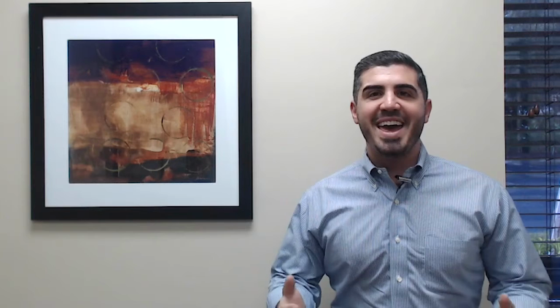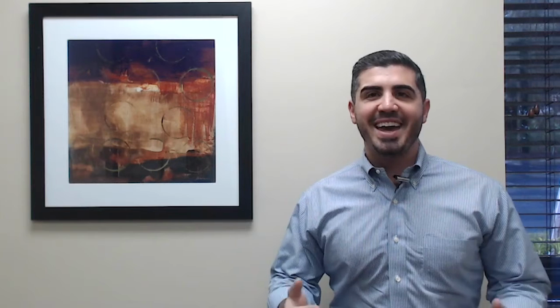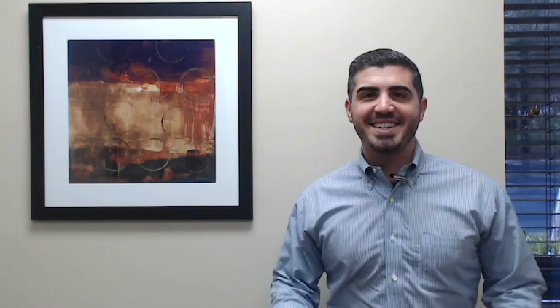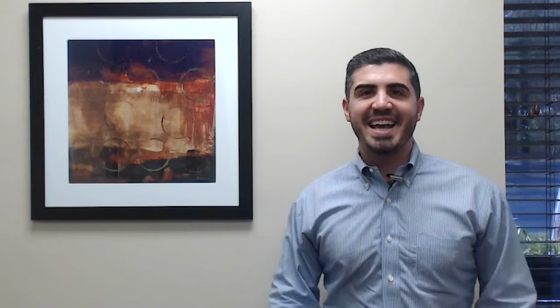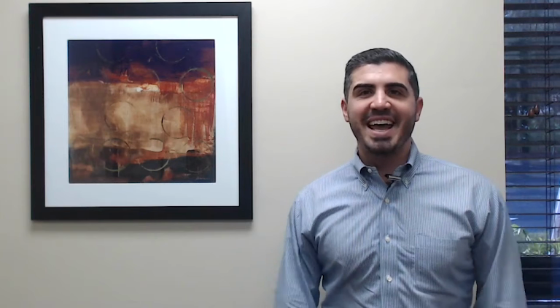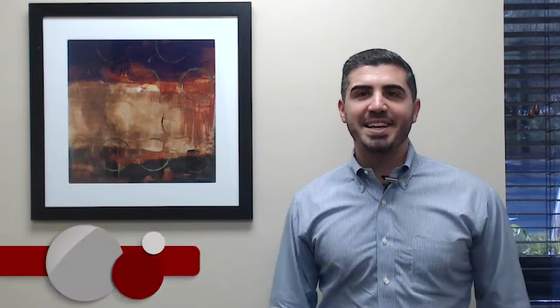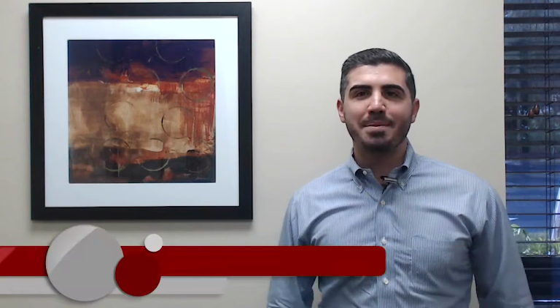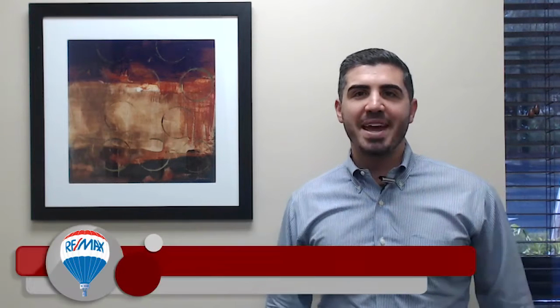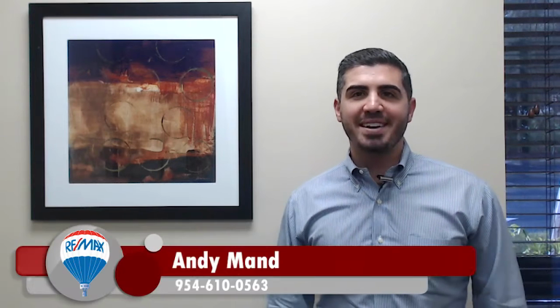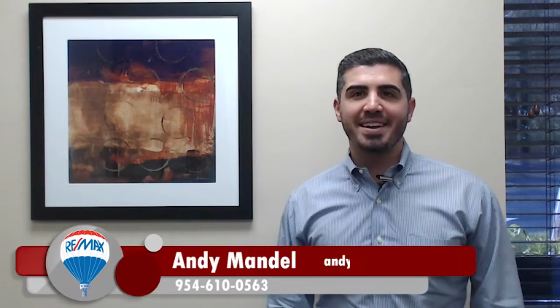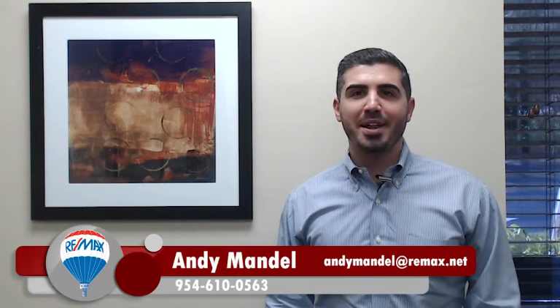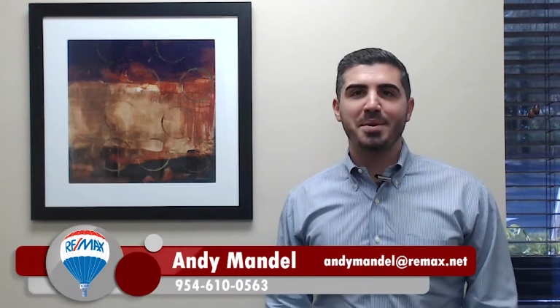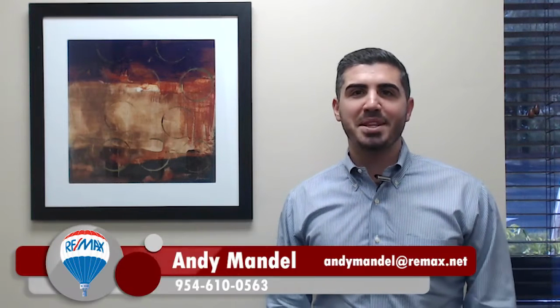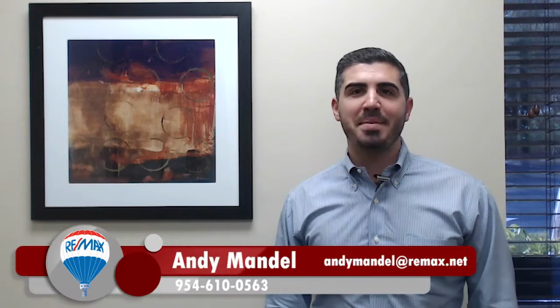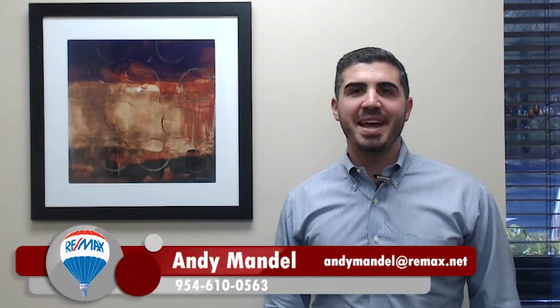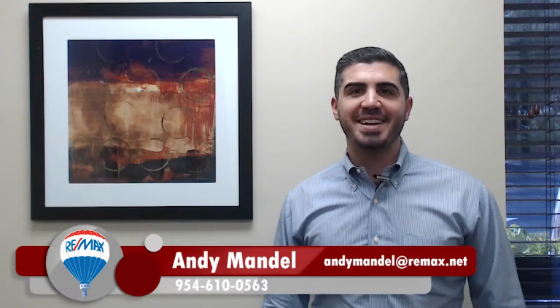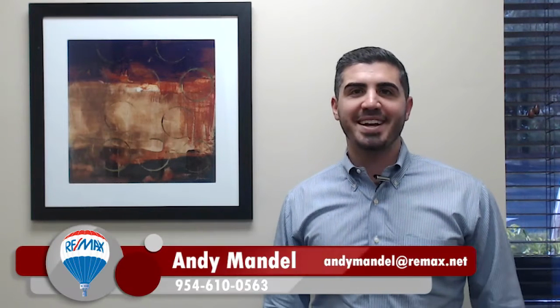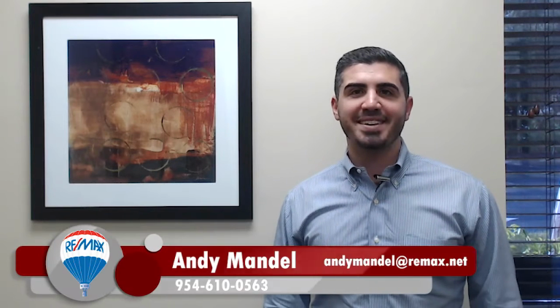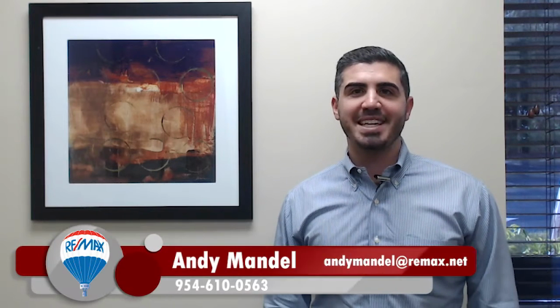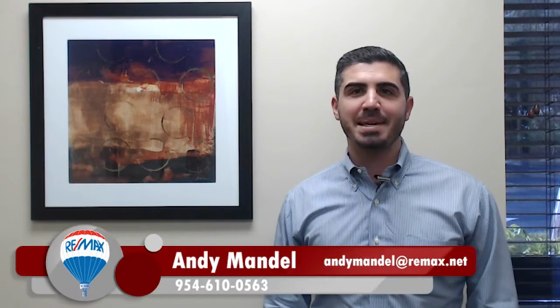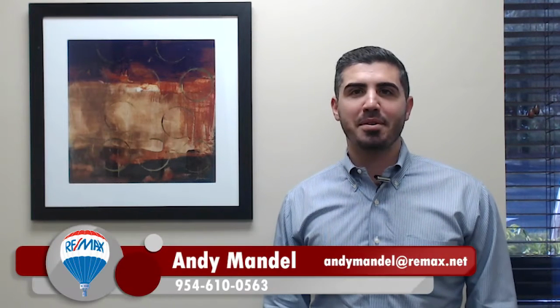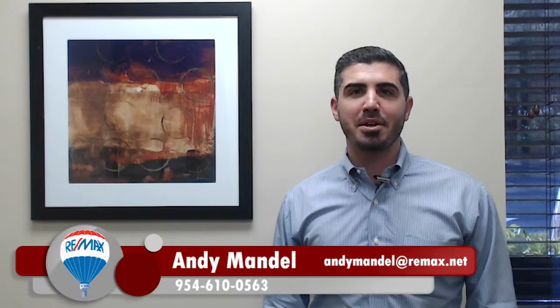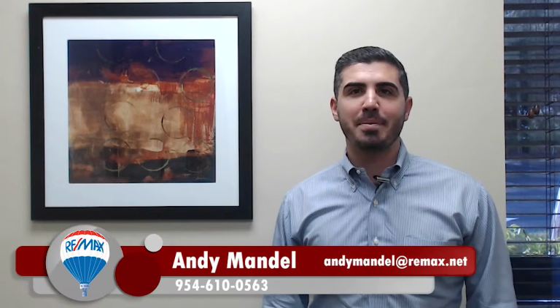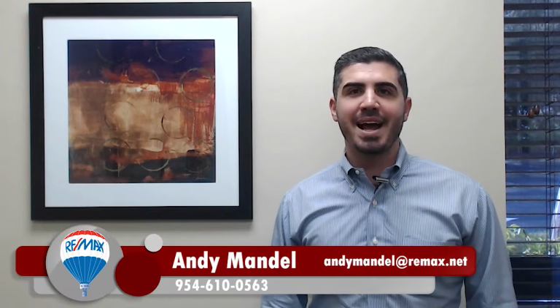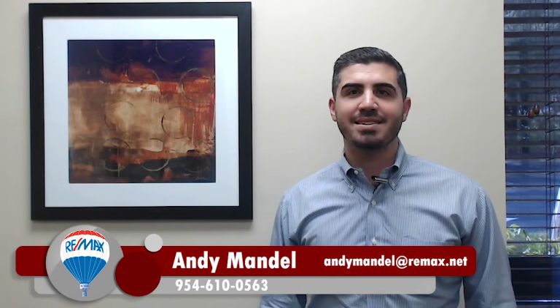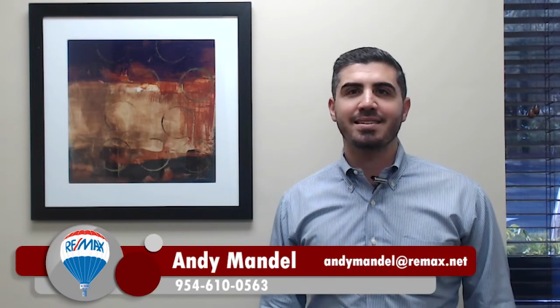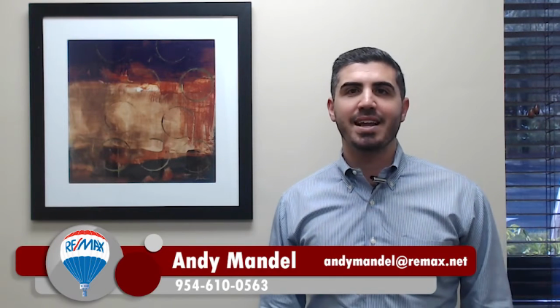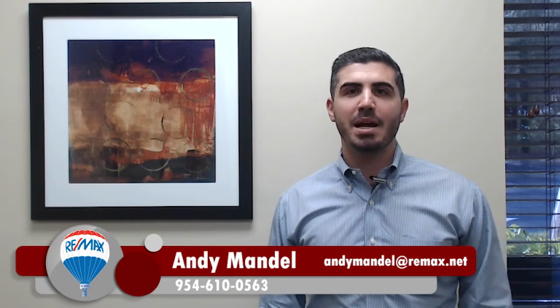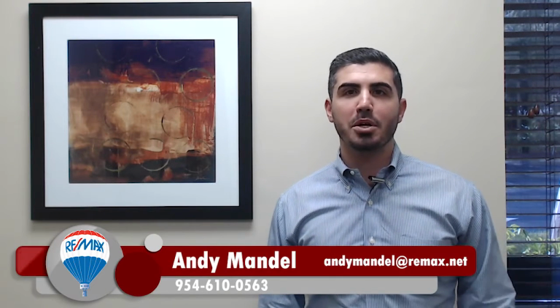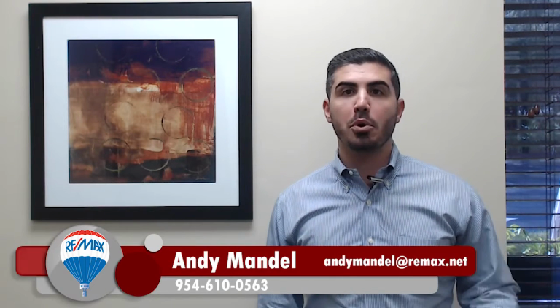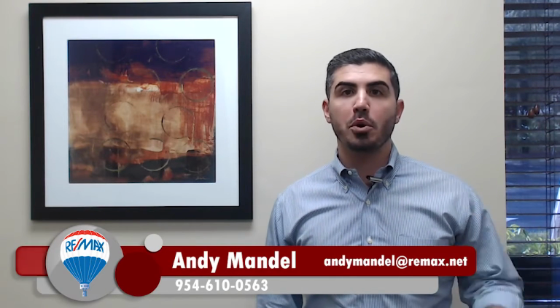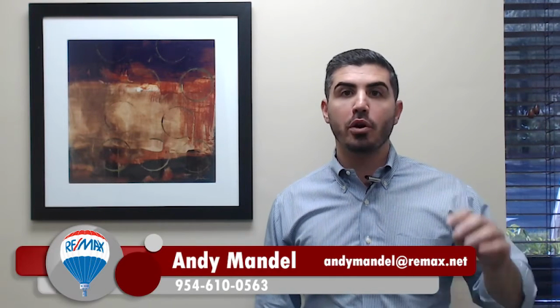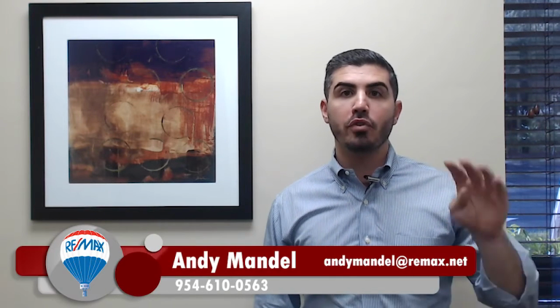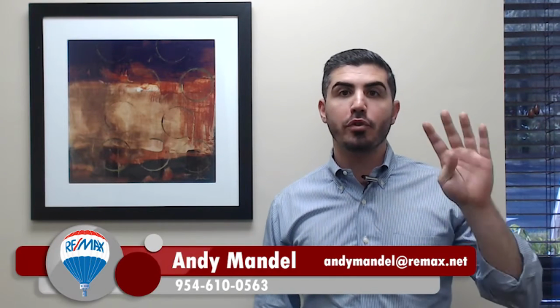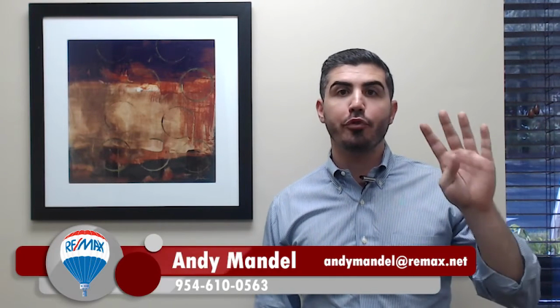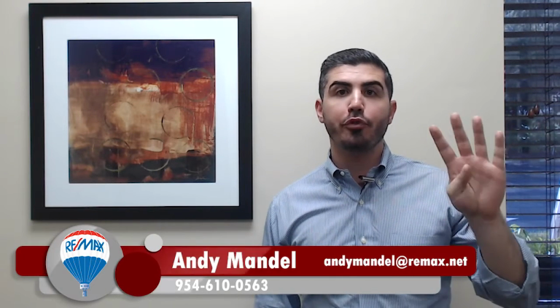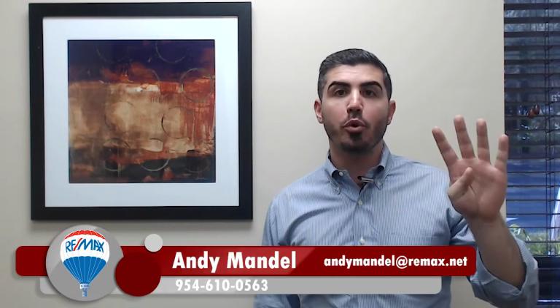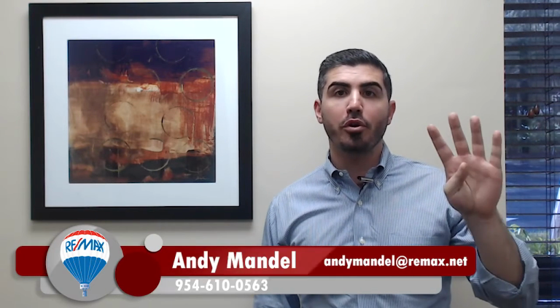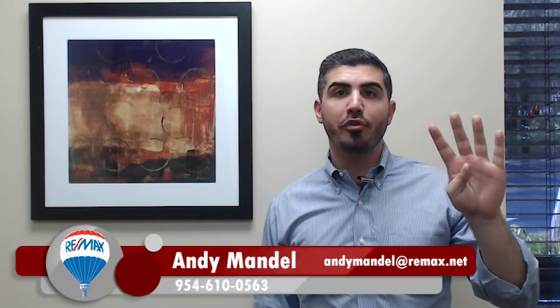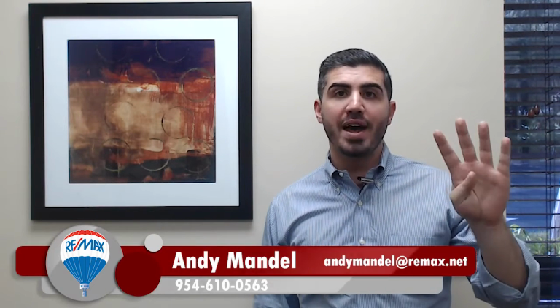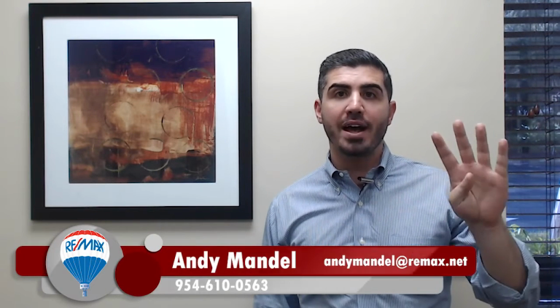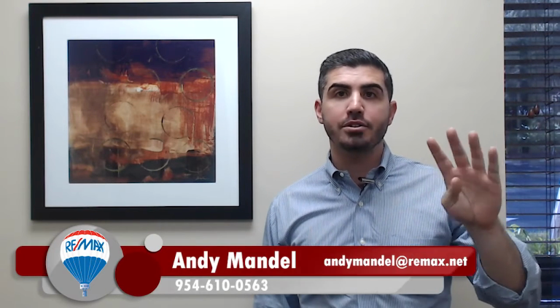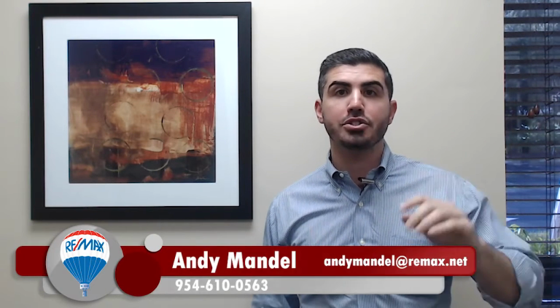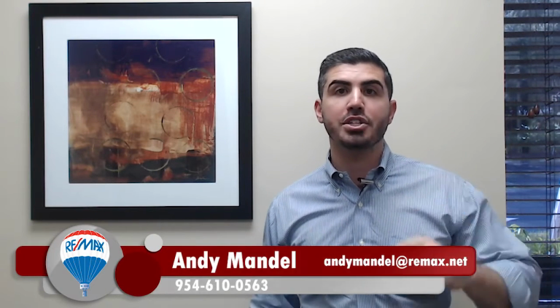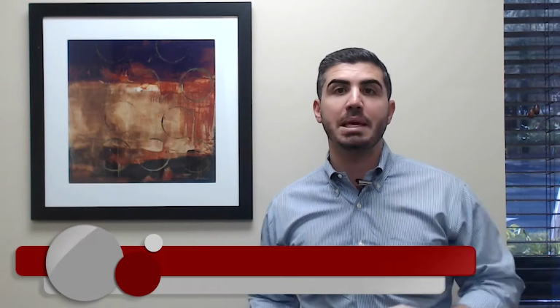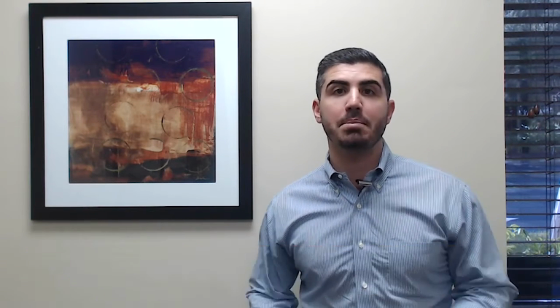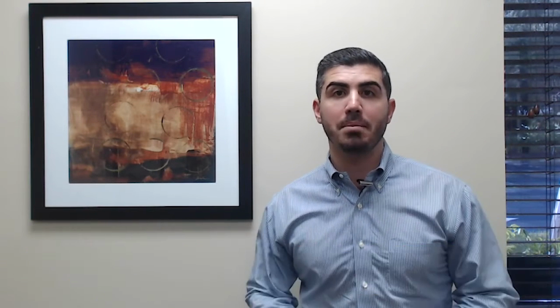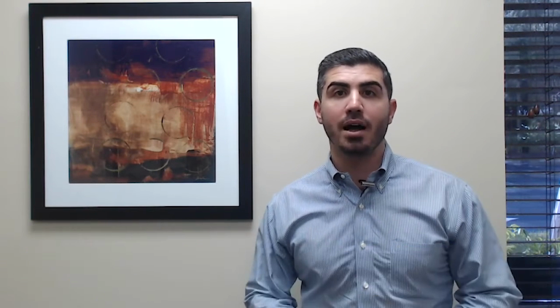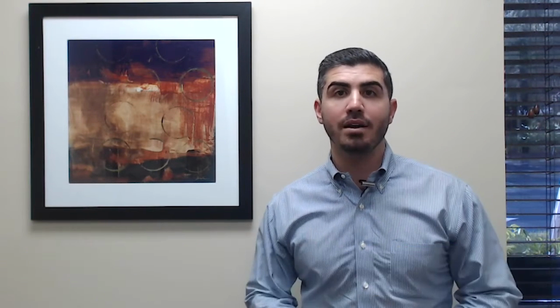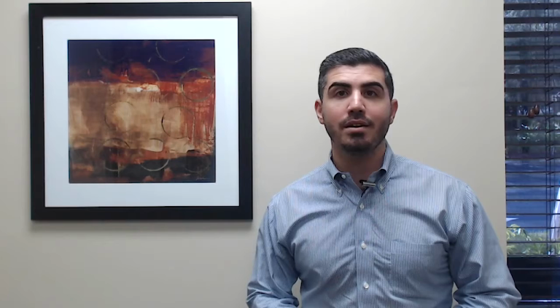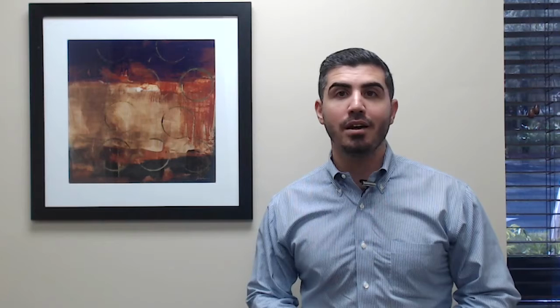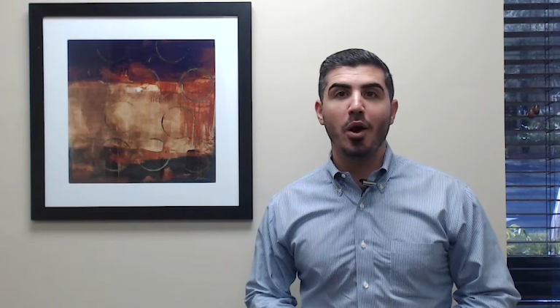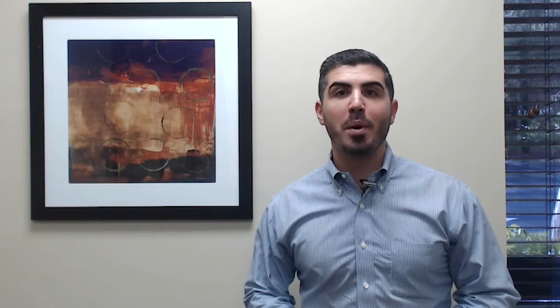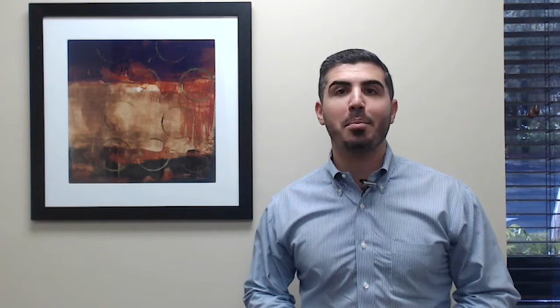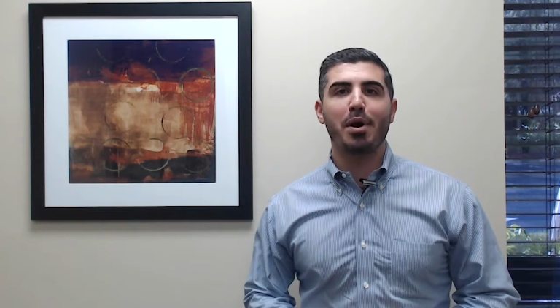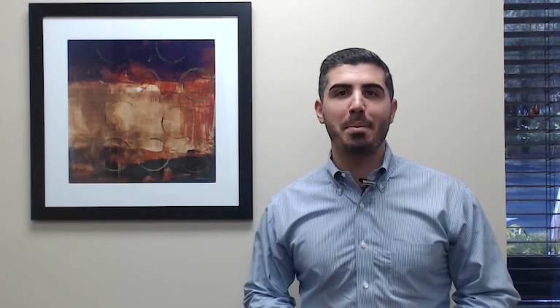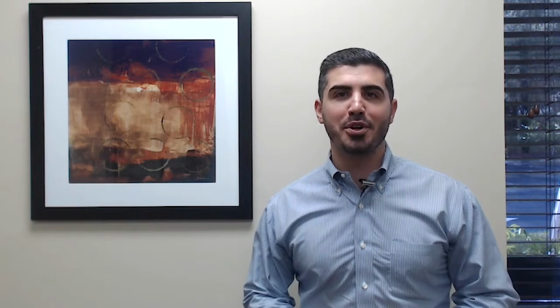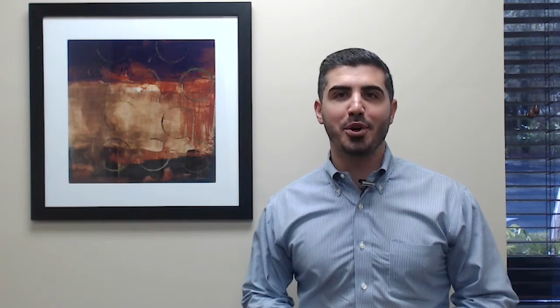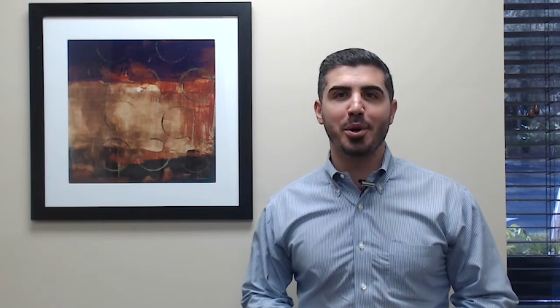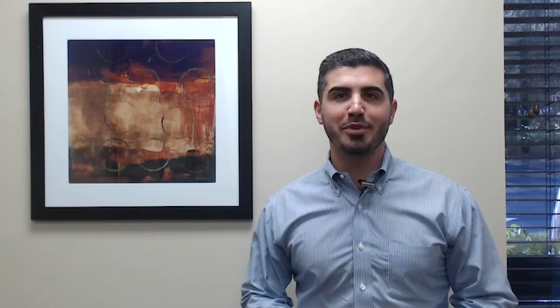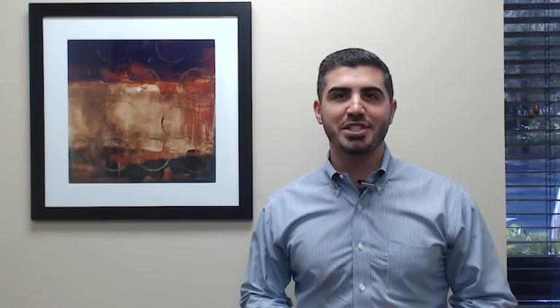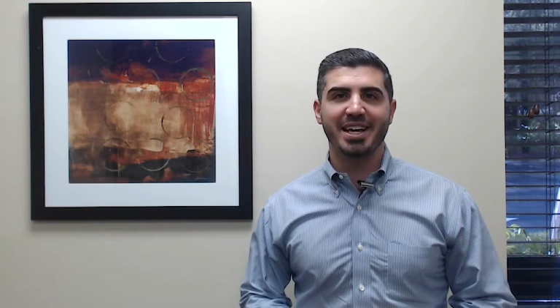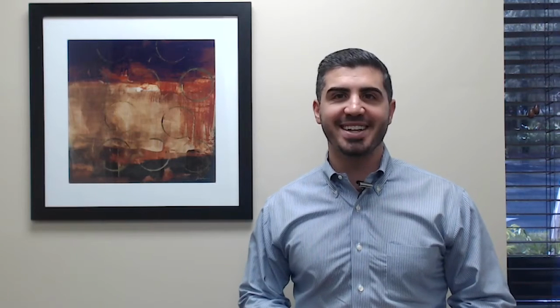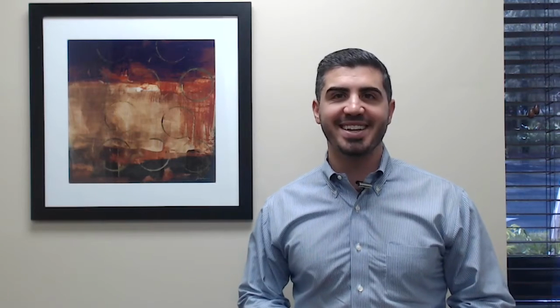Hey, it's Andy Mandel with the Mandel Team at RE-MAX, and today we're going over the four factors to keep in mind when prepping your home for sale.